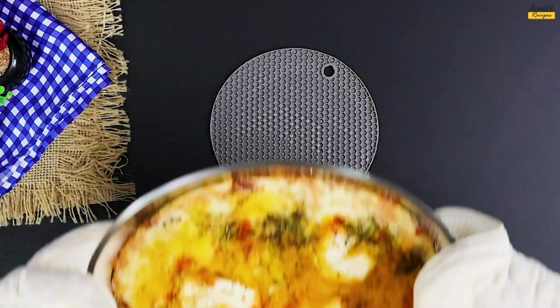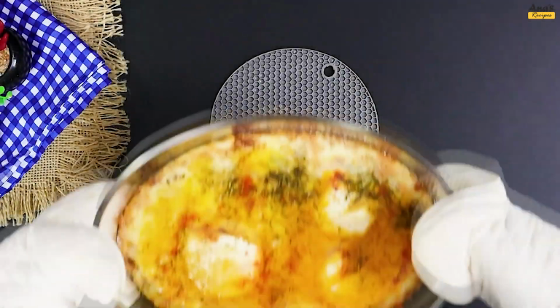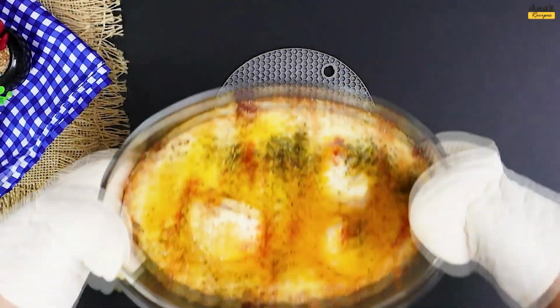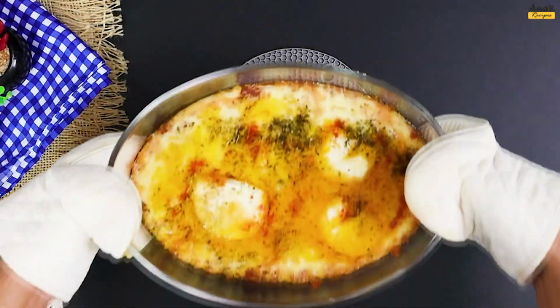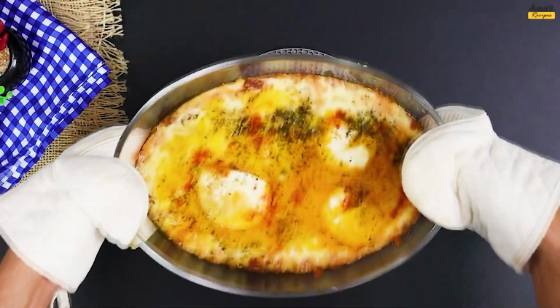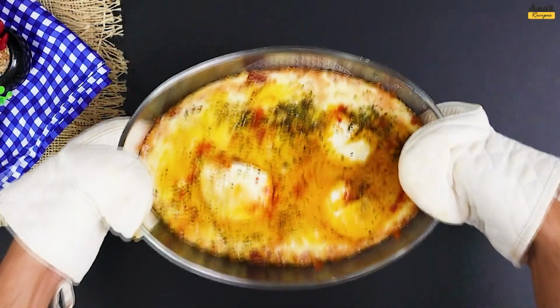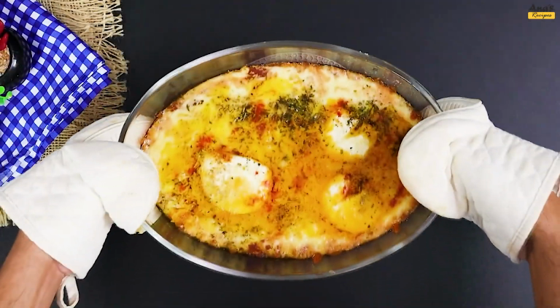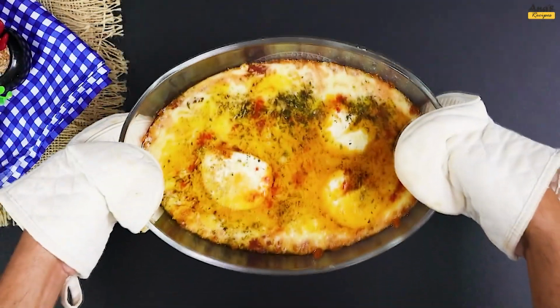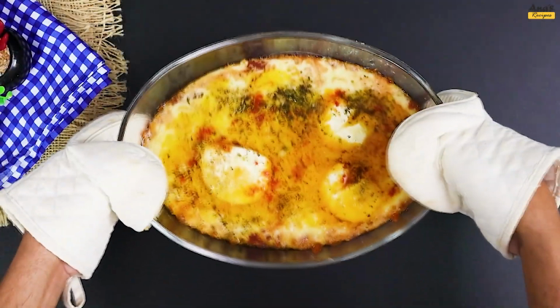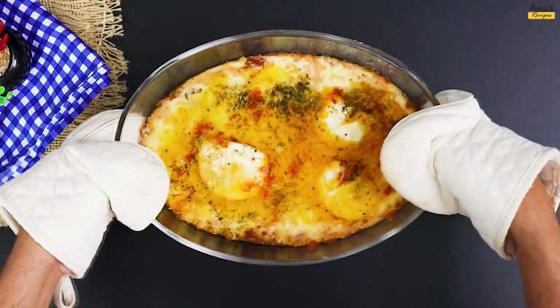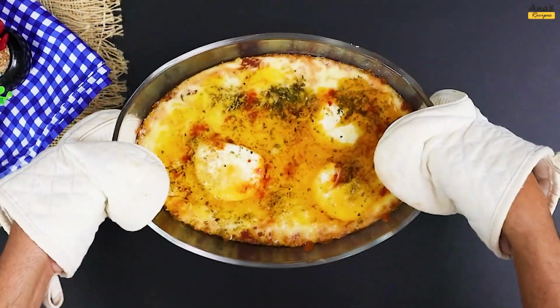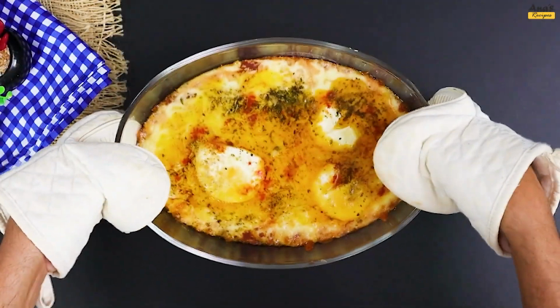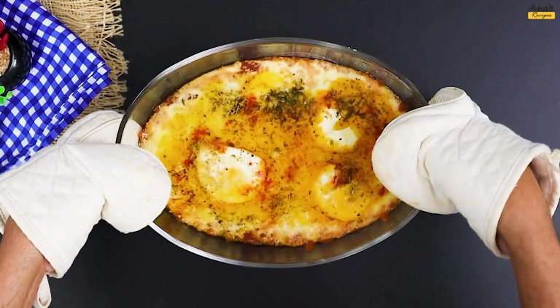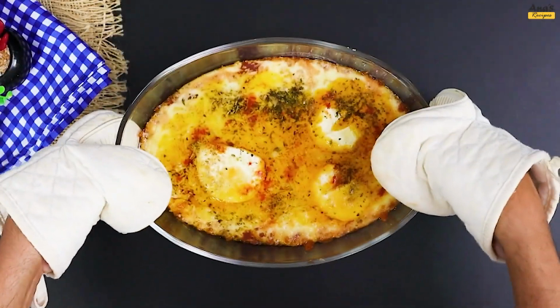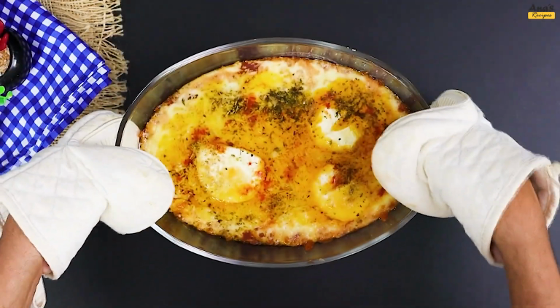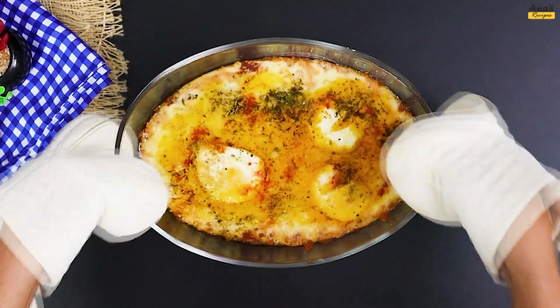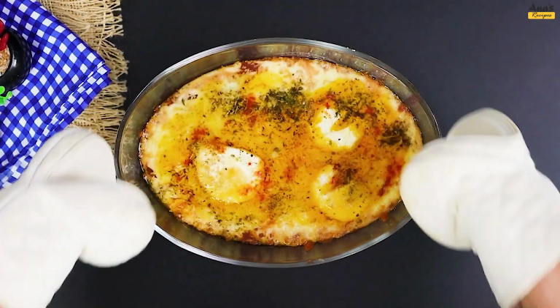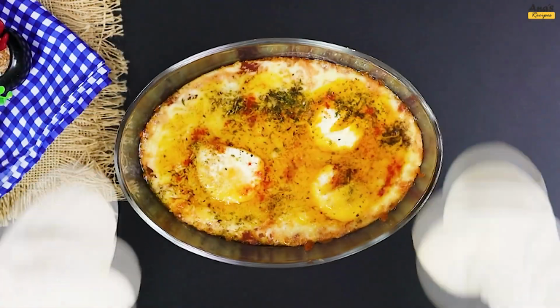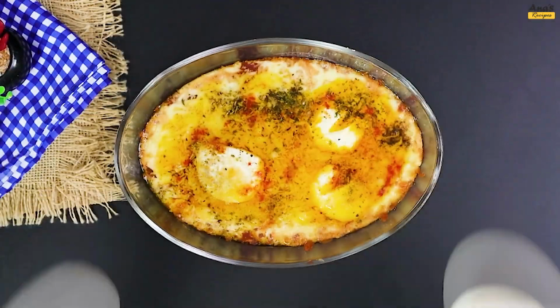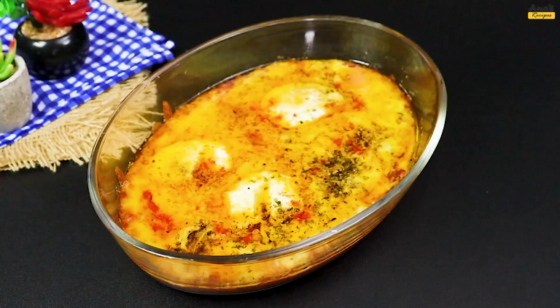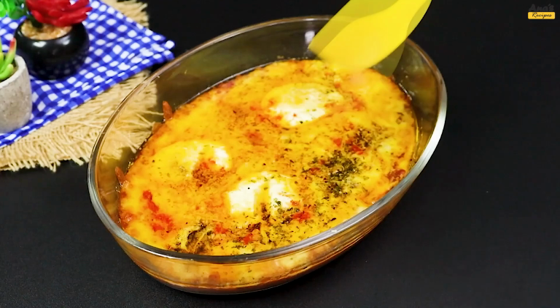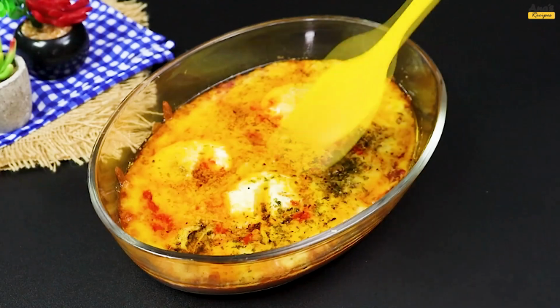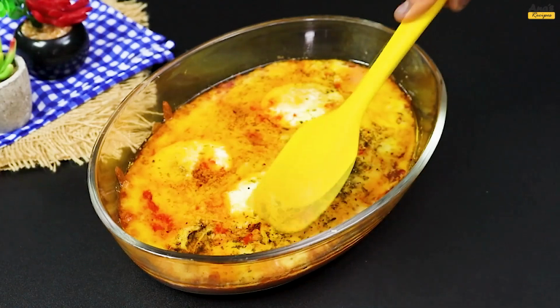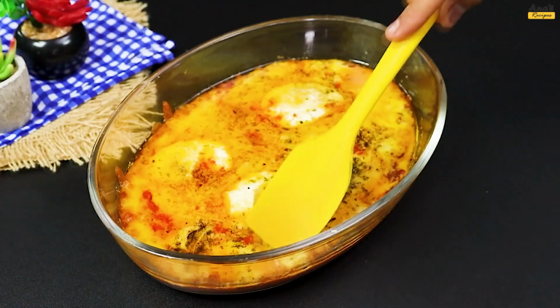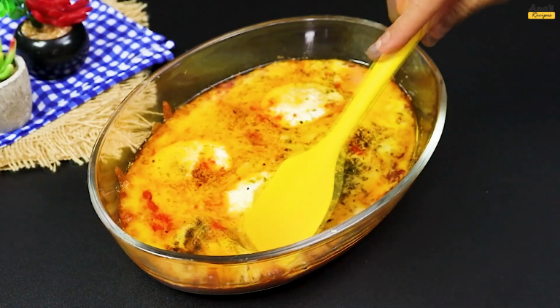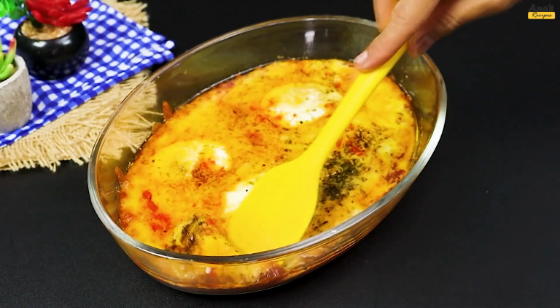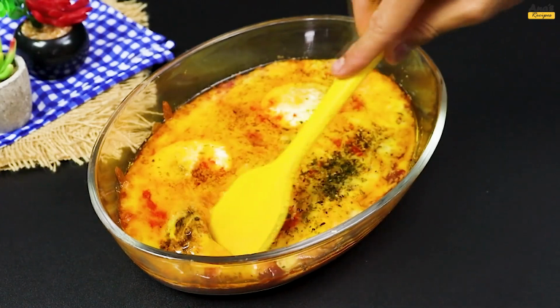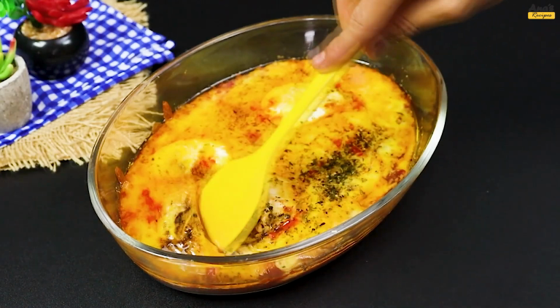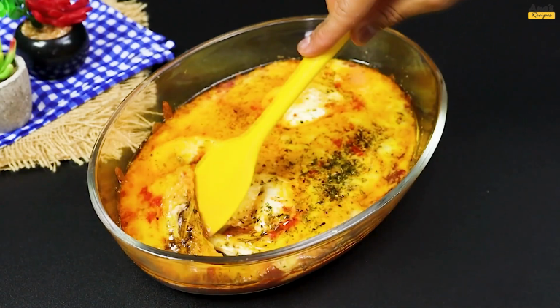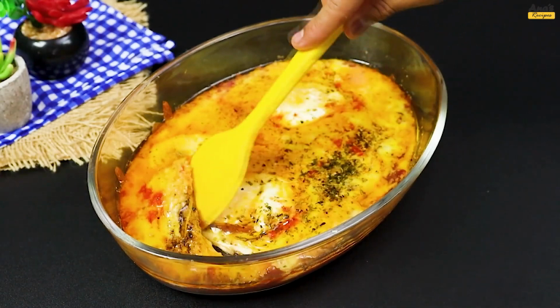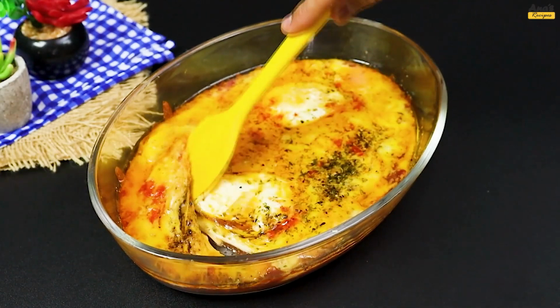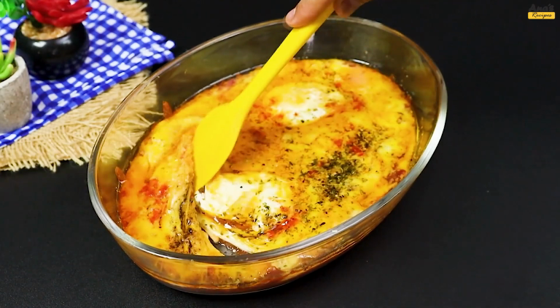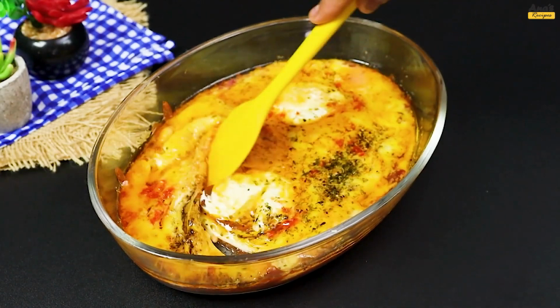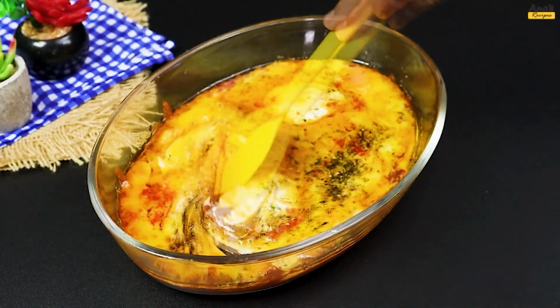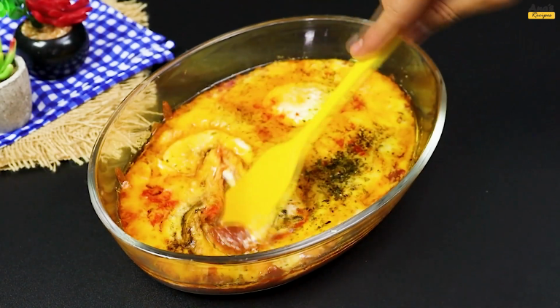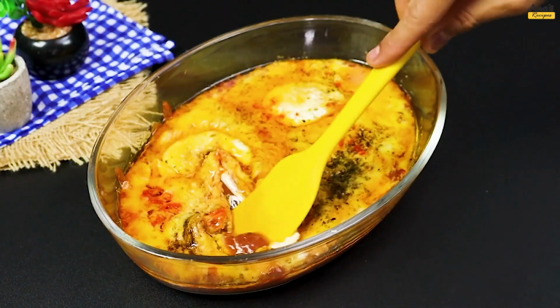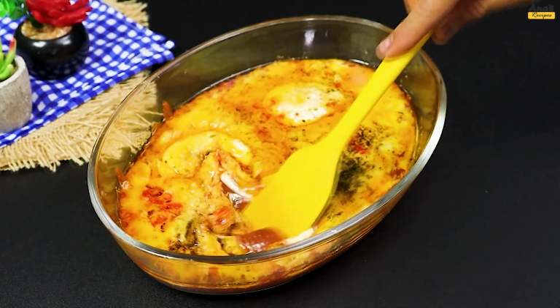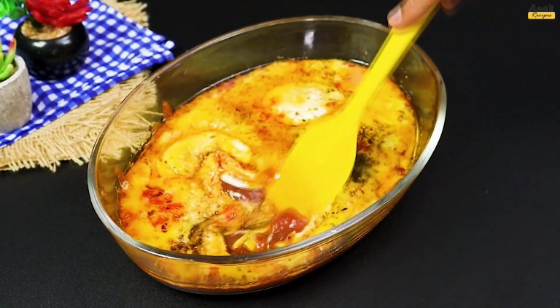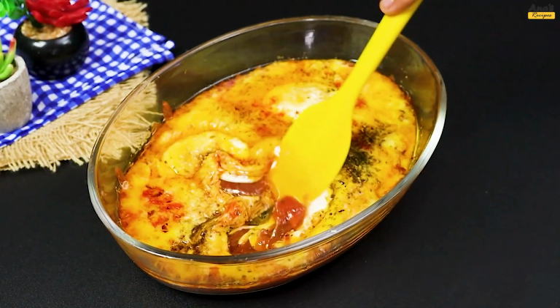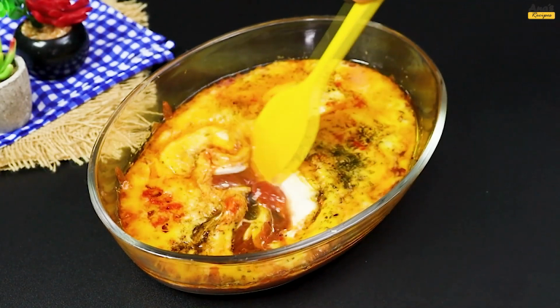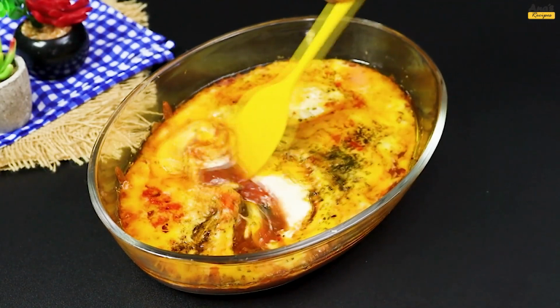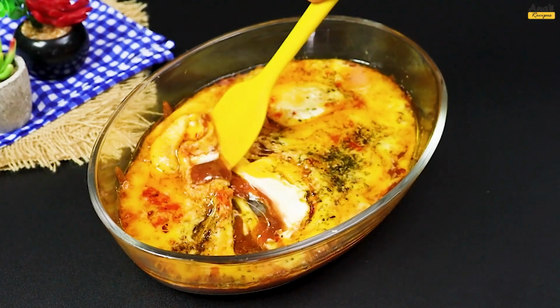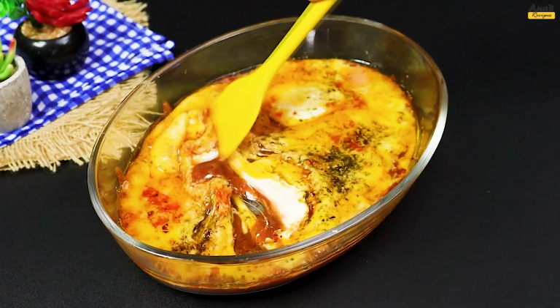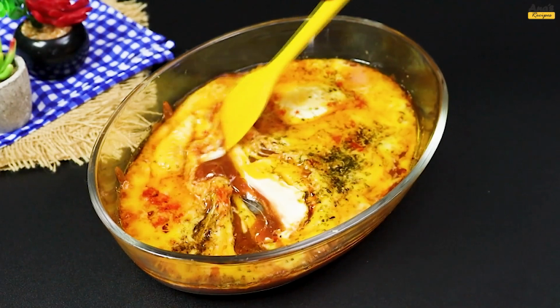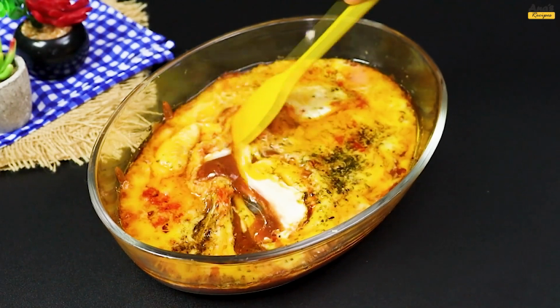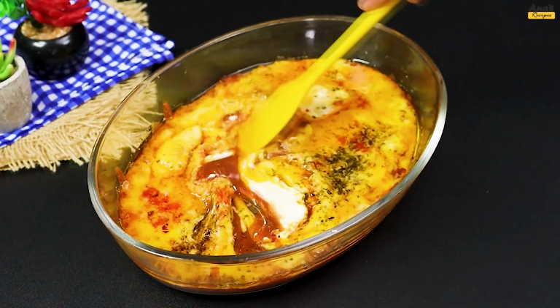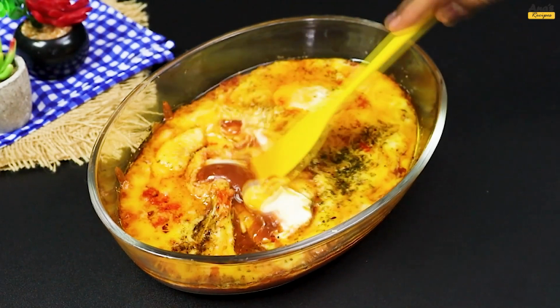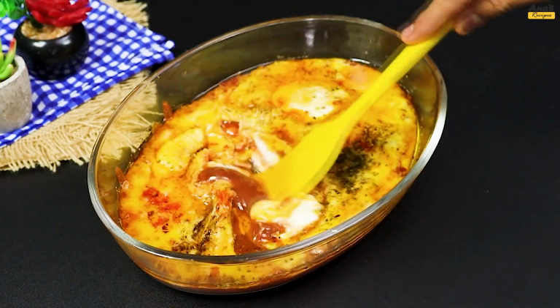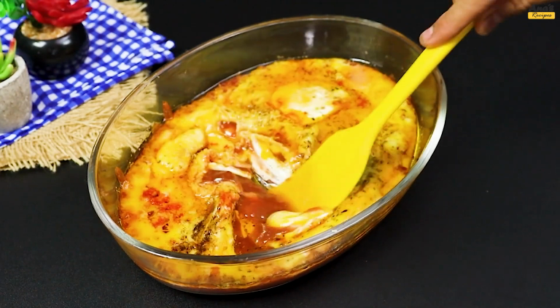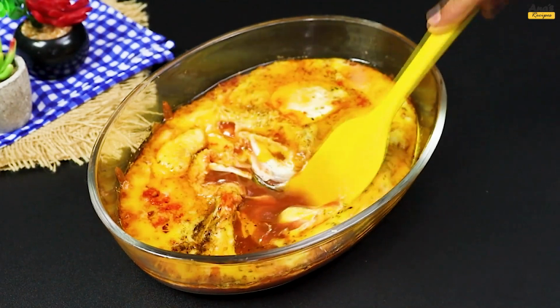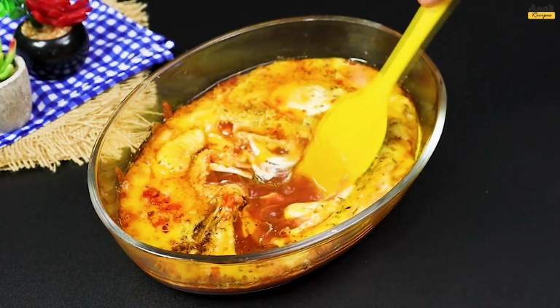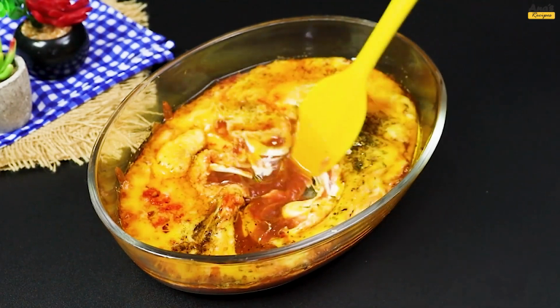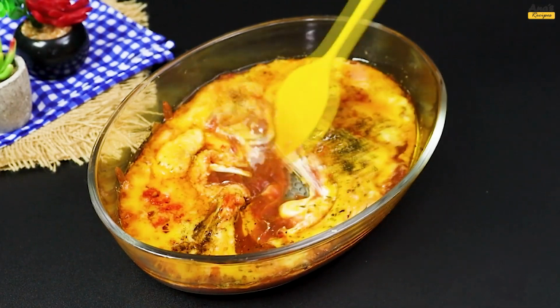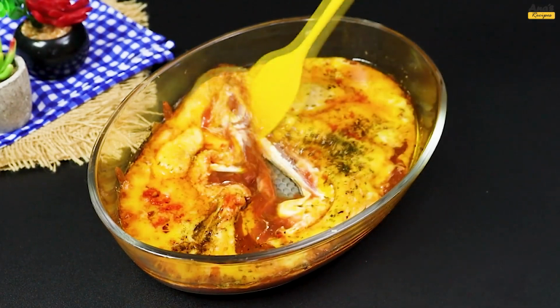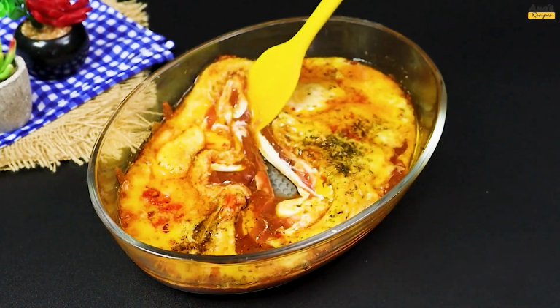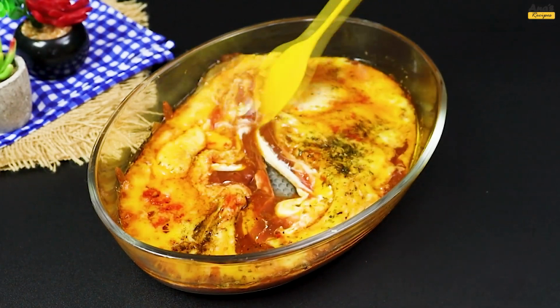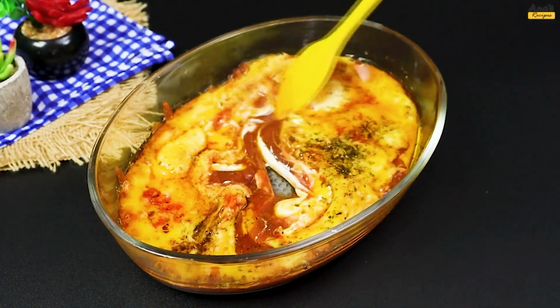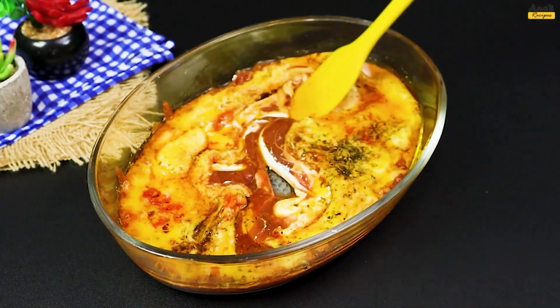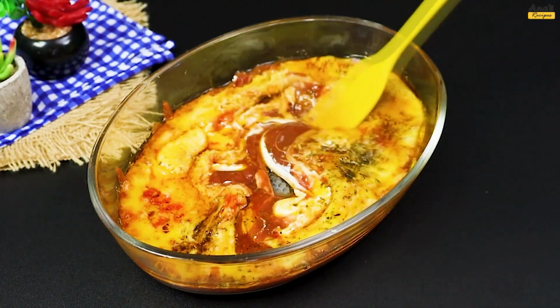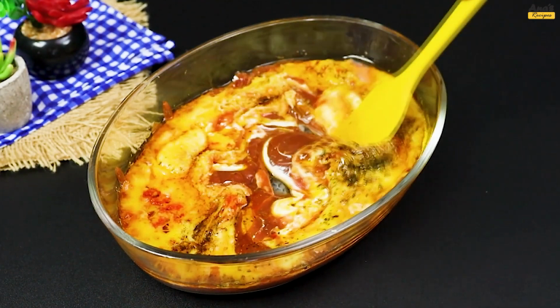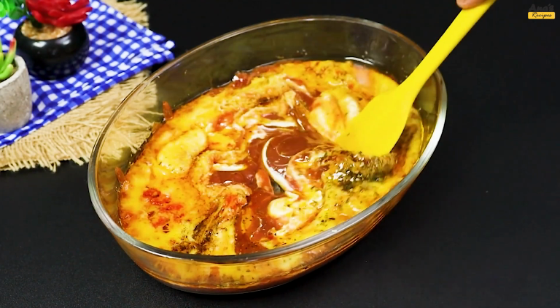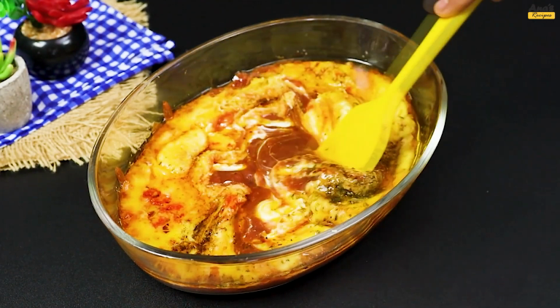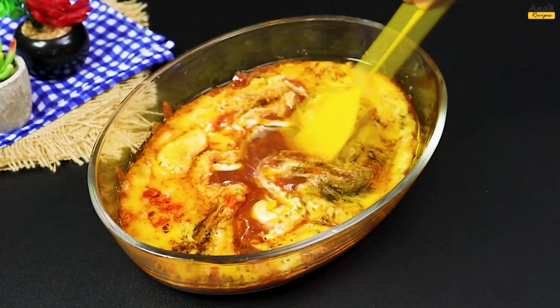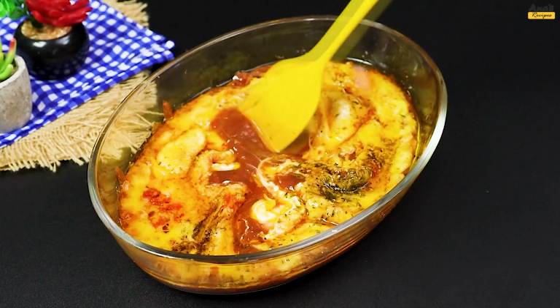Remove the dish from the oven and look at how it turned out. Let's mix and incorporate everything, especially the seasonings.